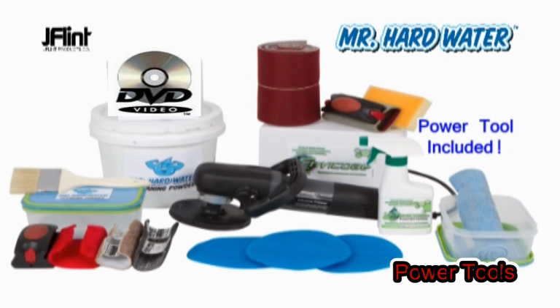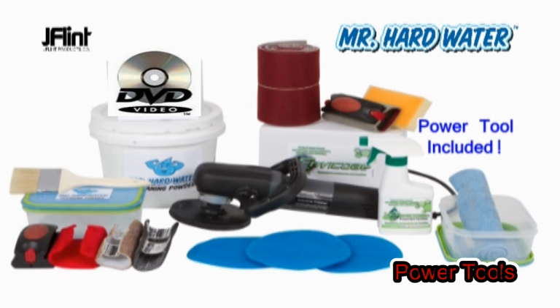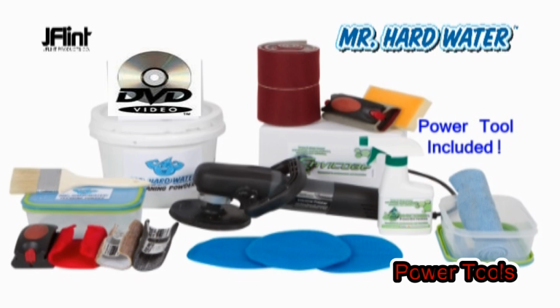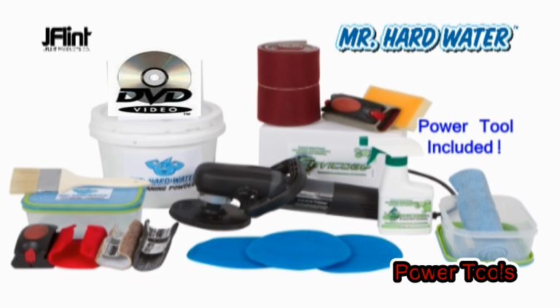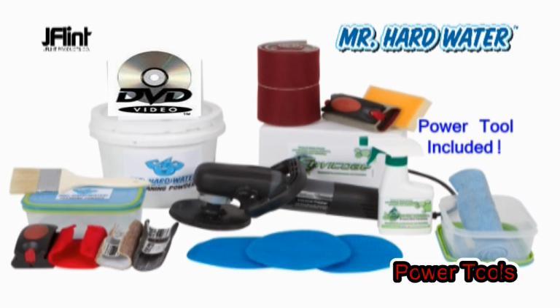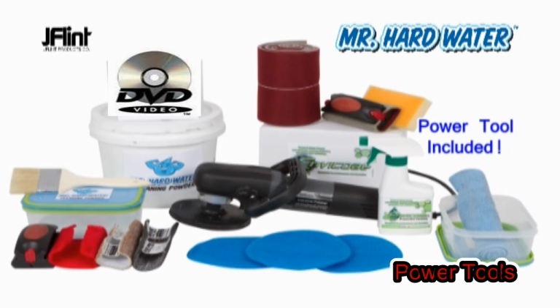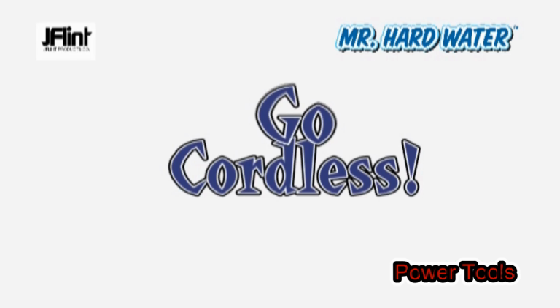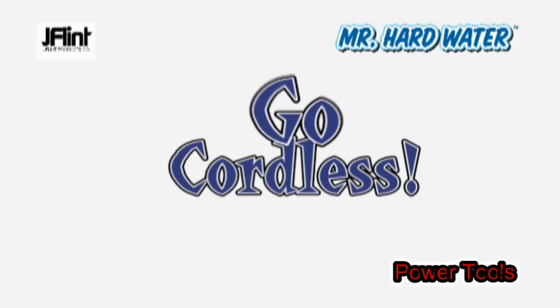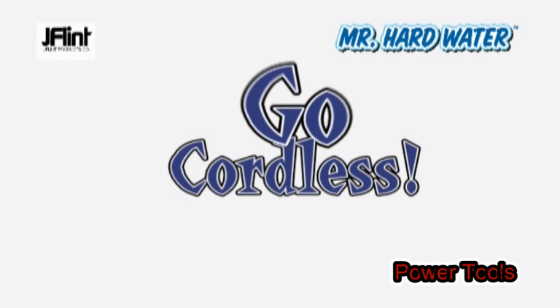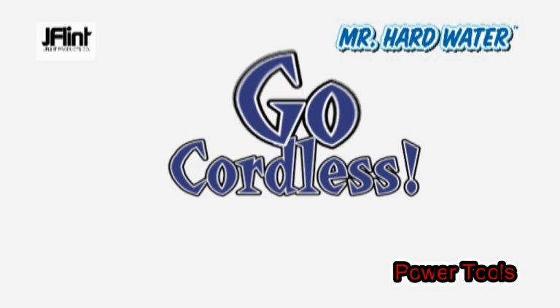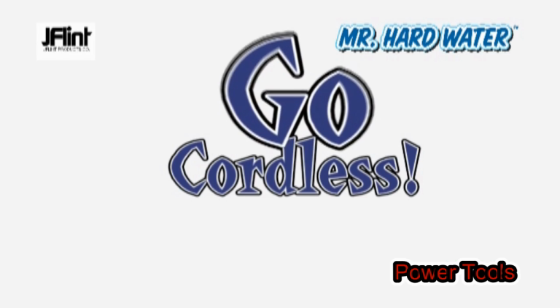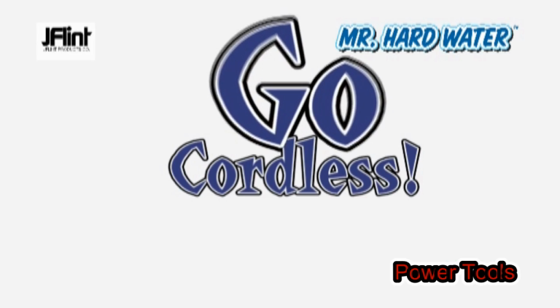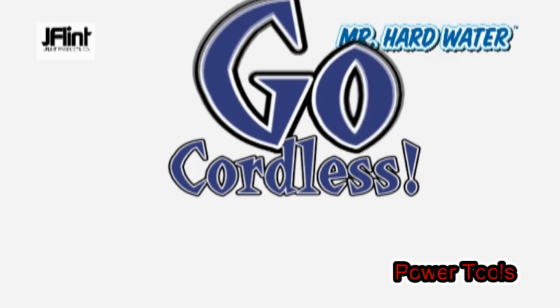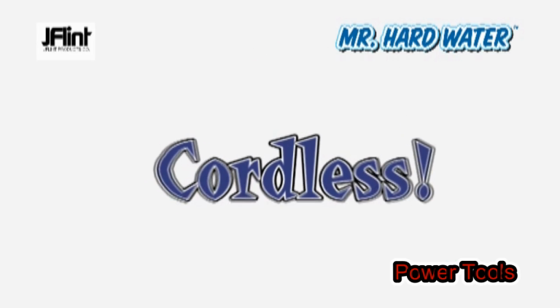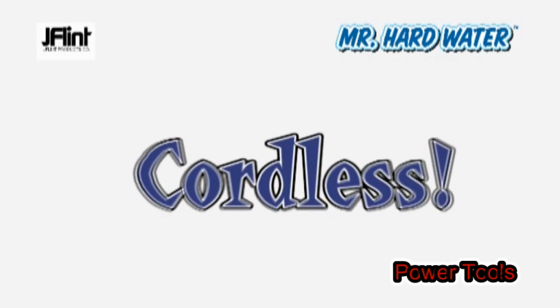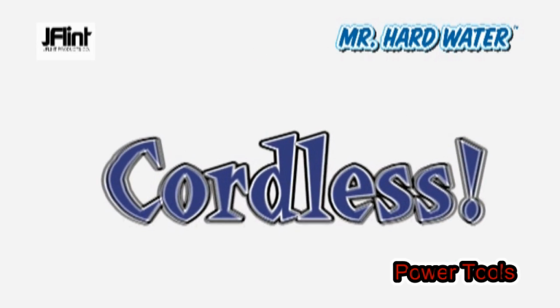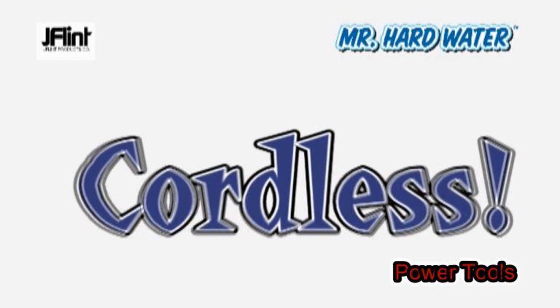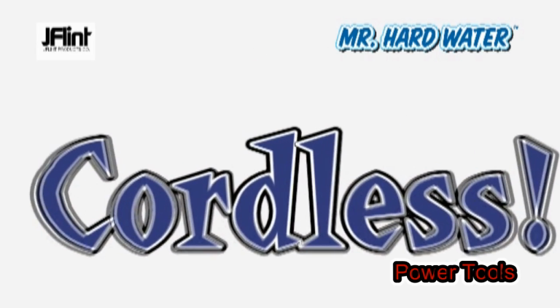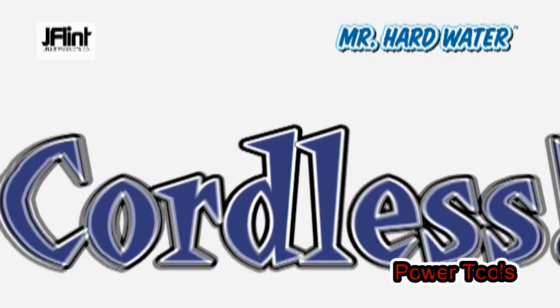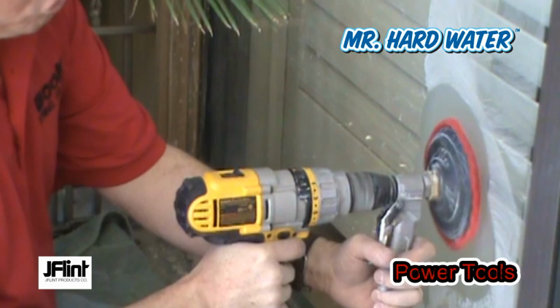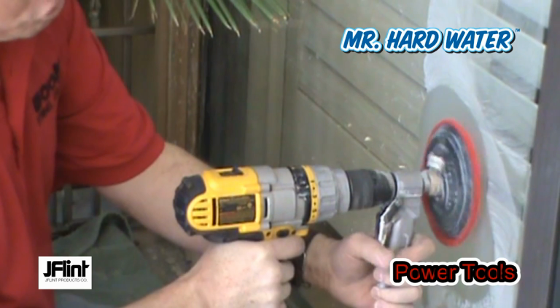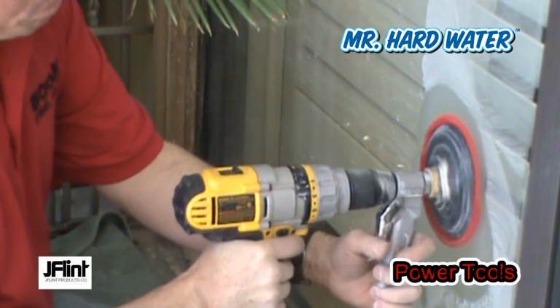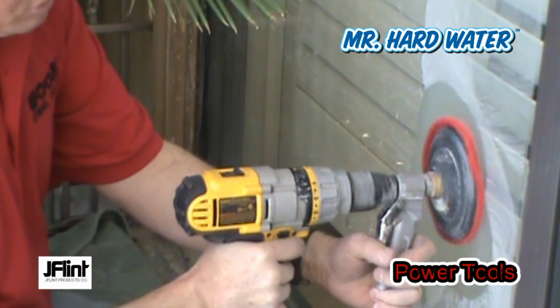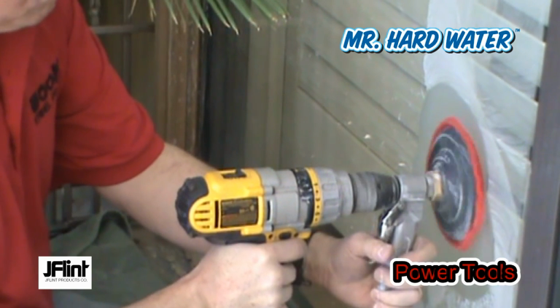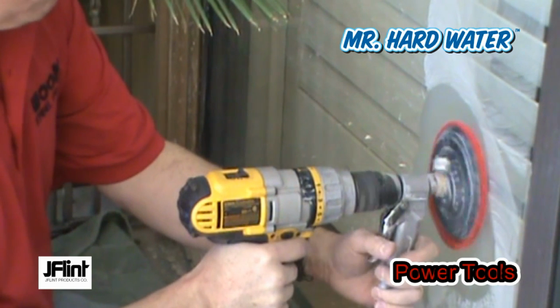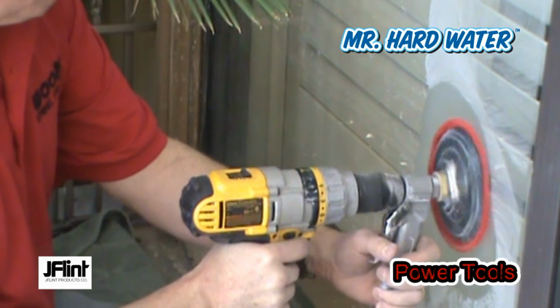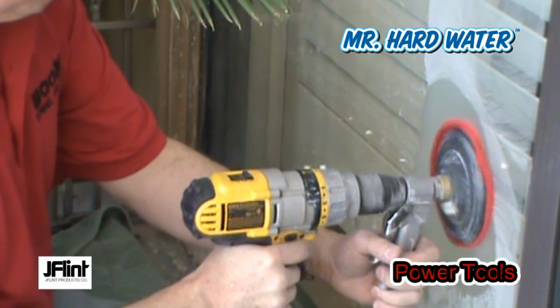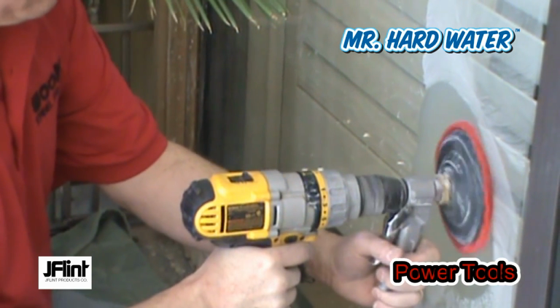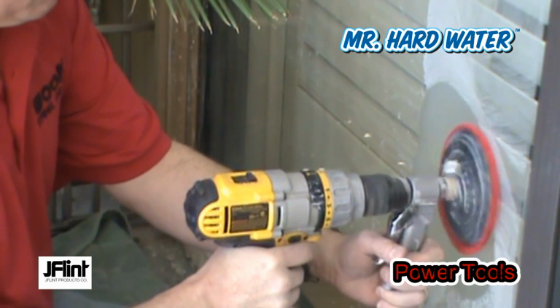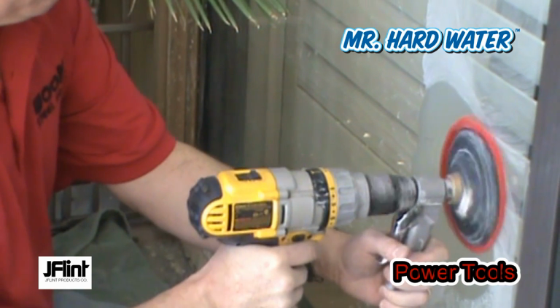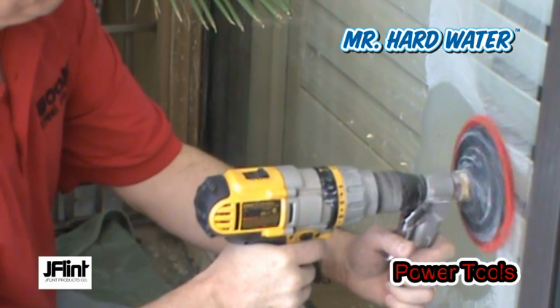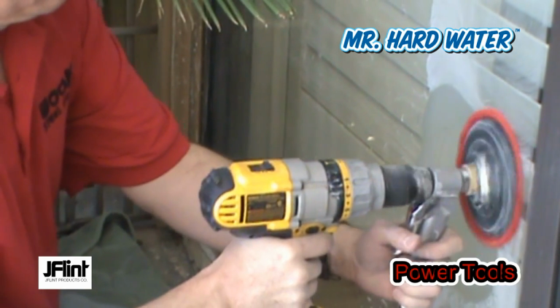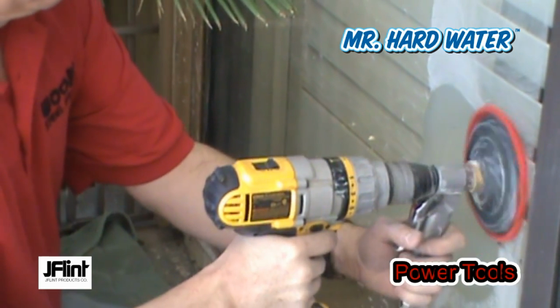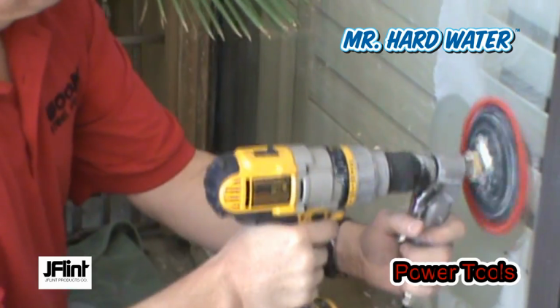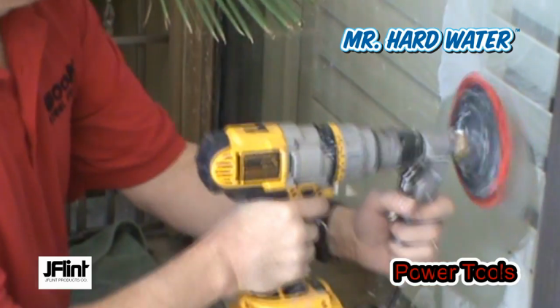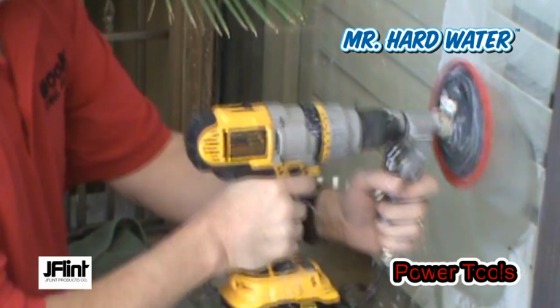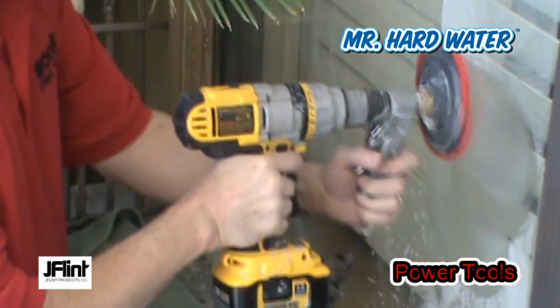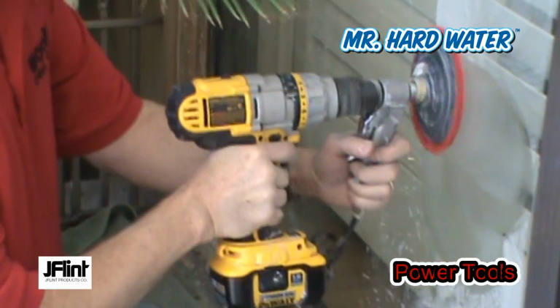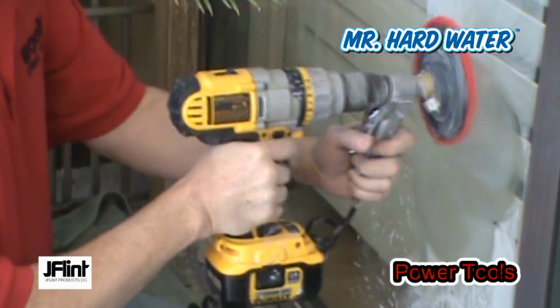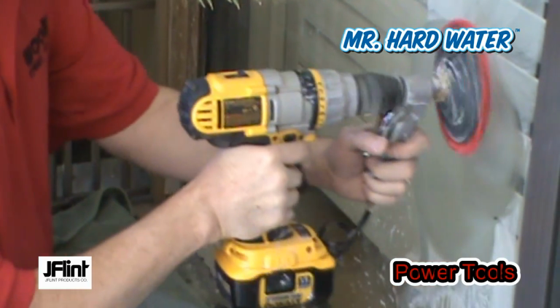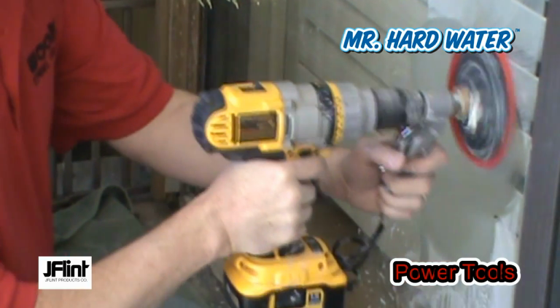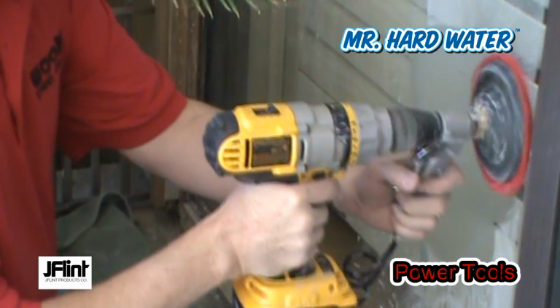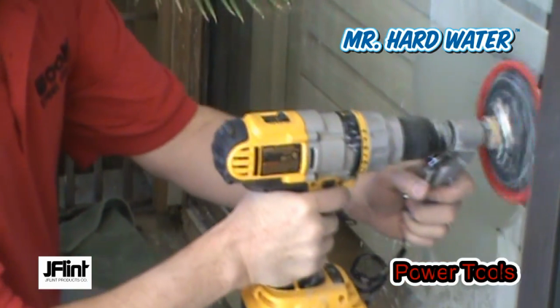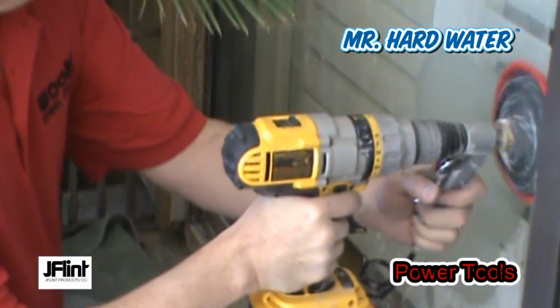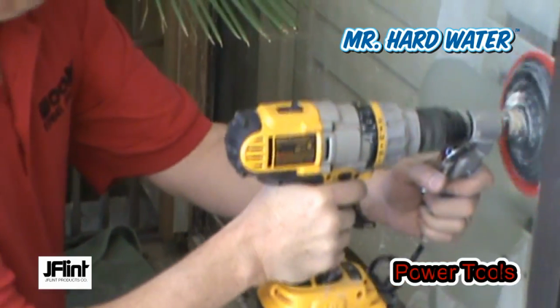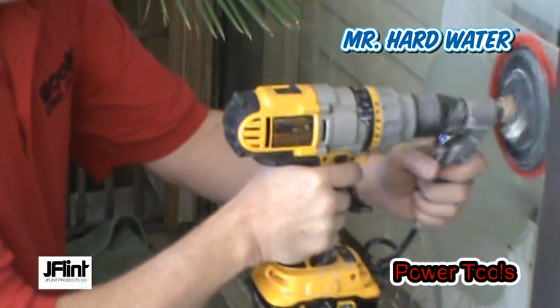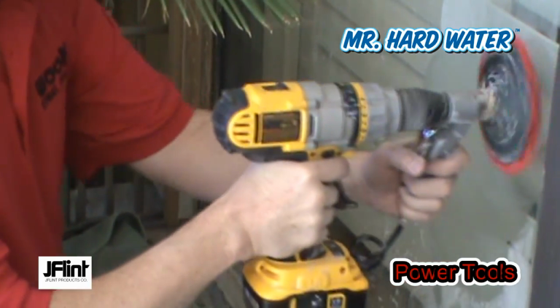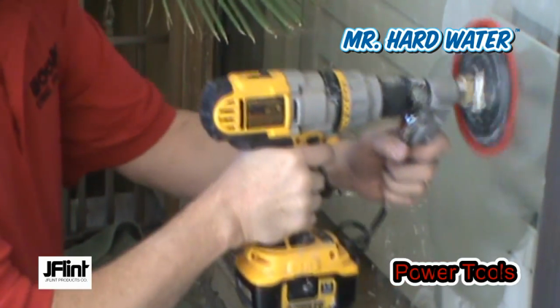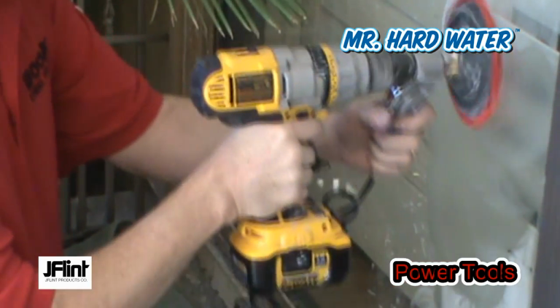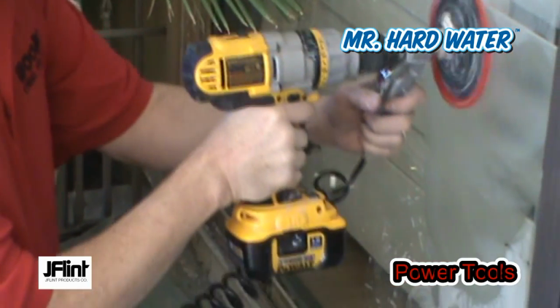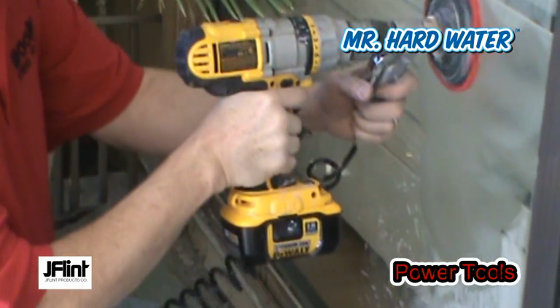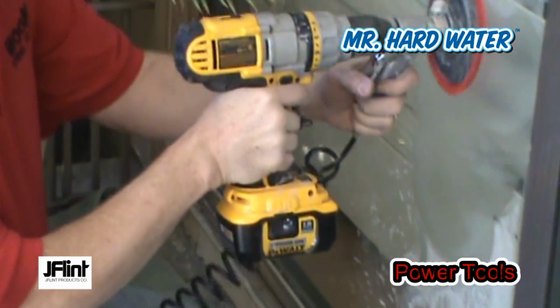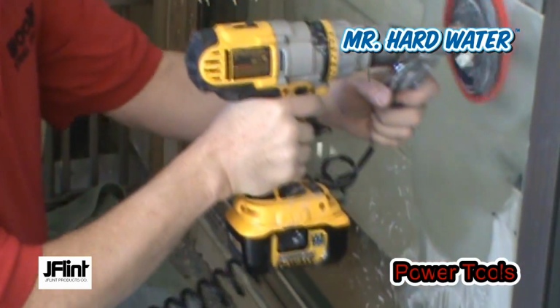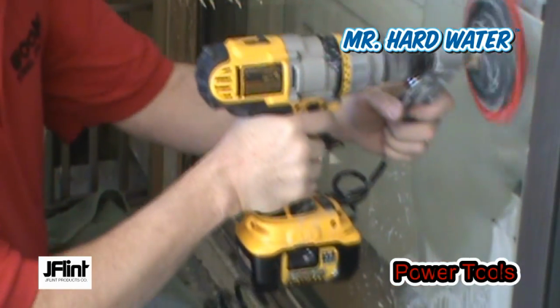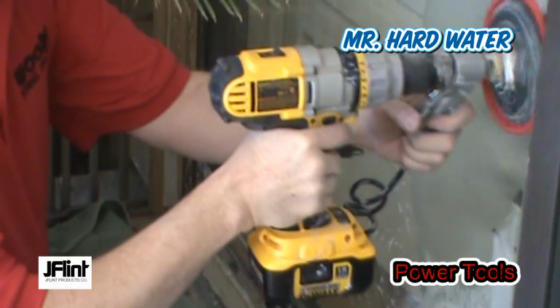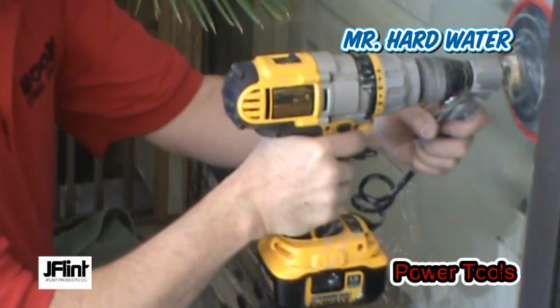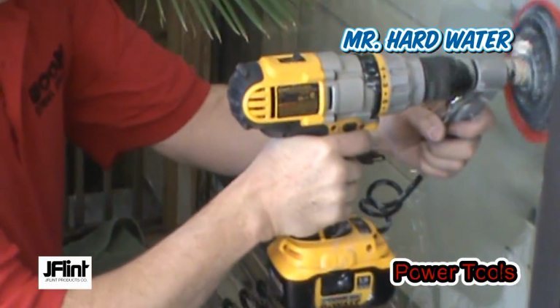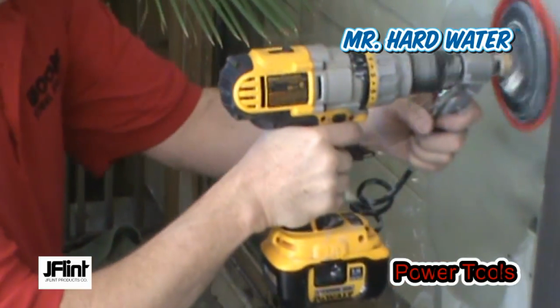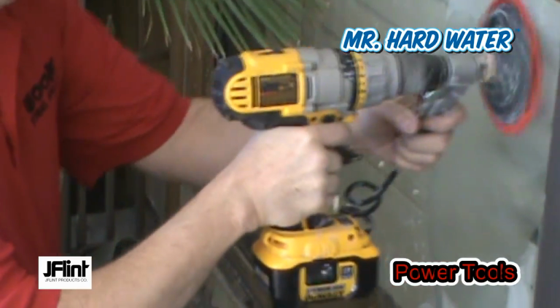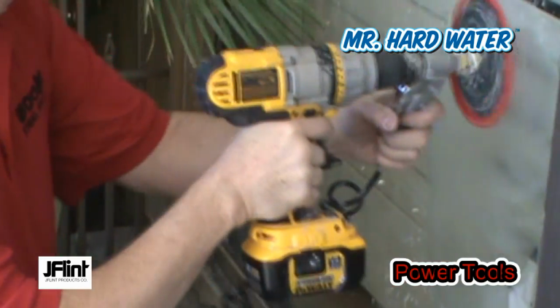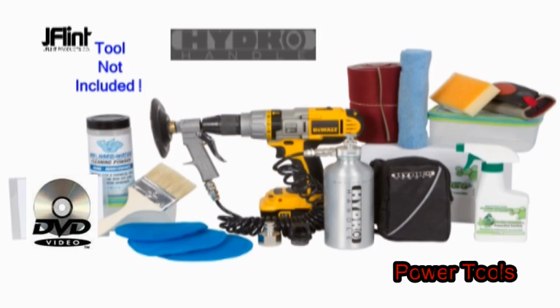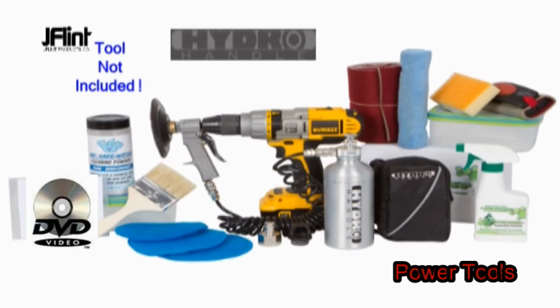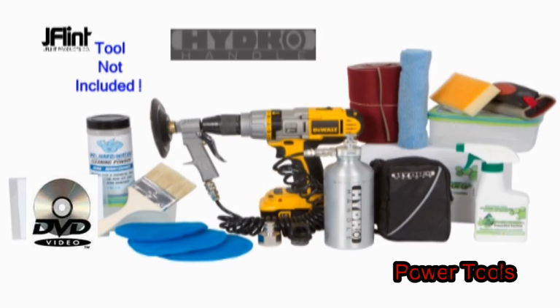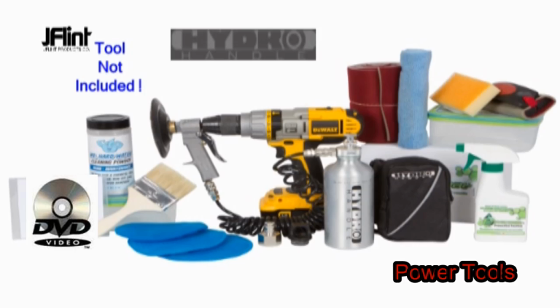But wait — need to go cordless? Simply supply your own tool and convert it to a powerful hardwater removal system.